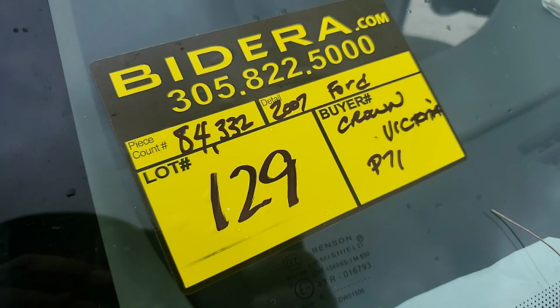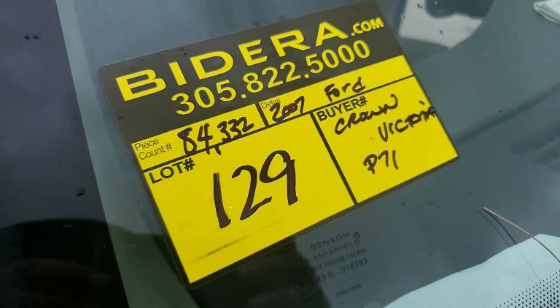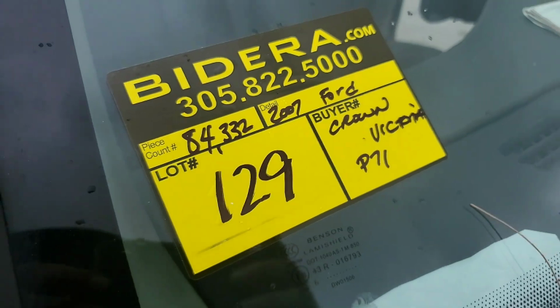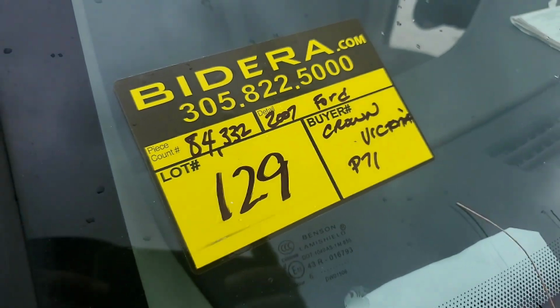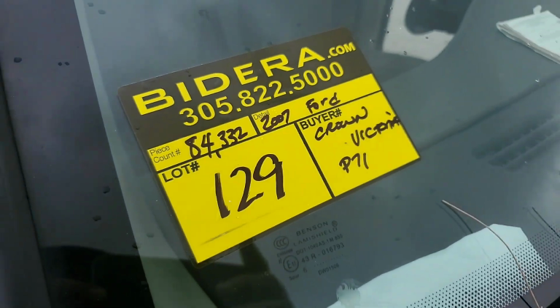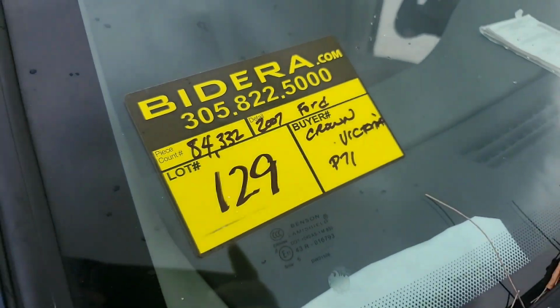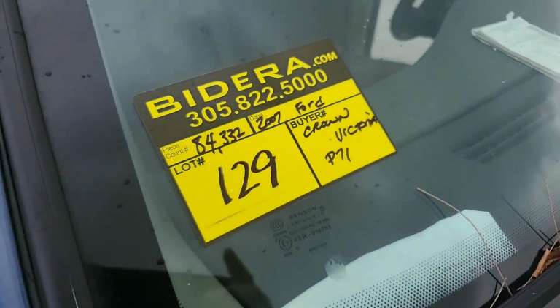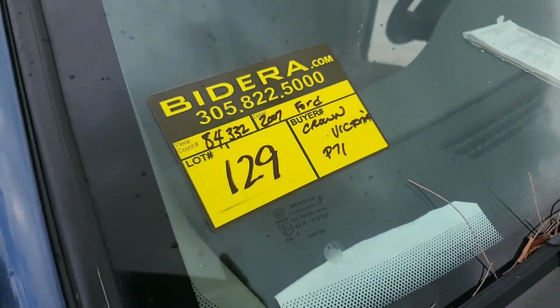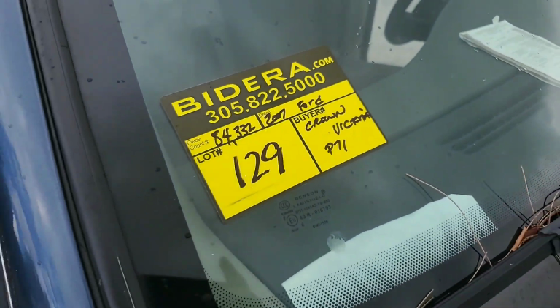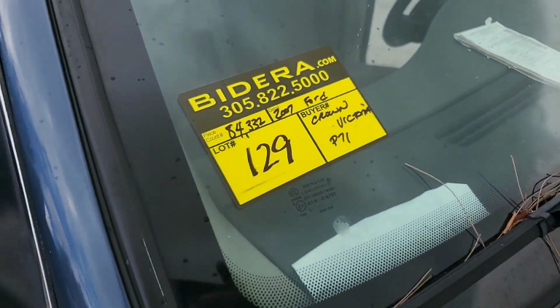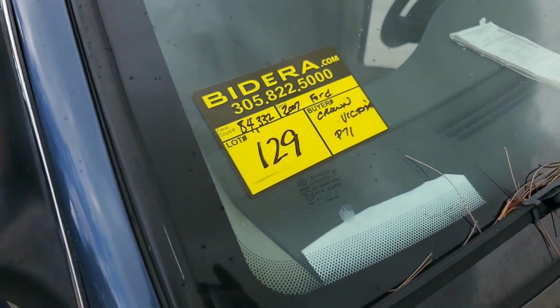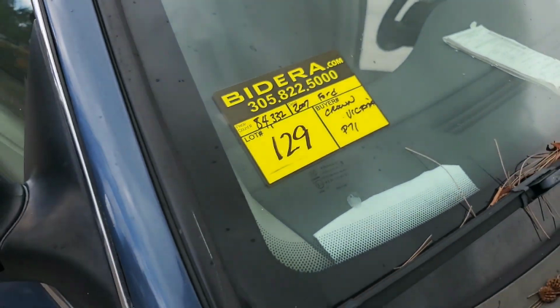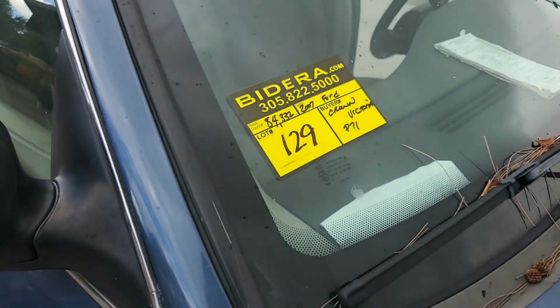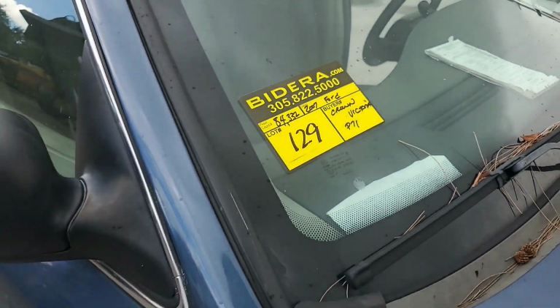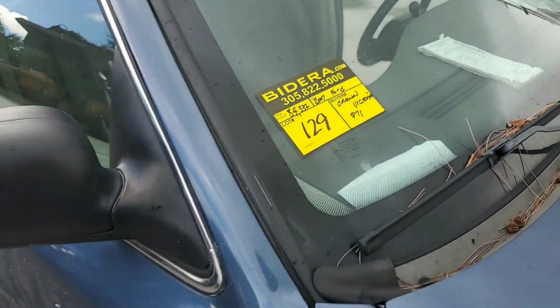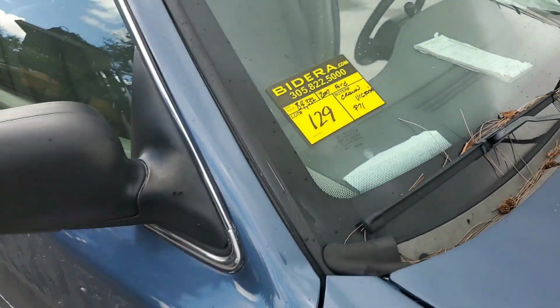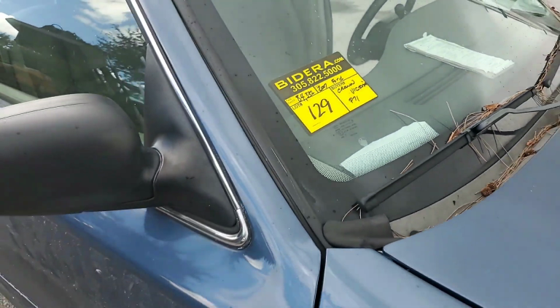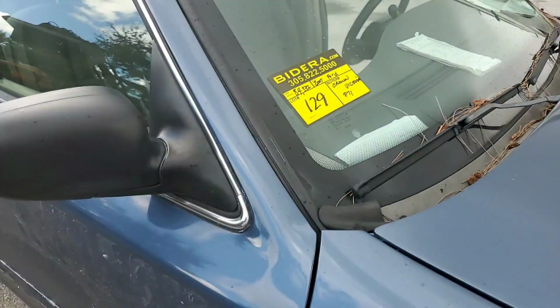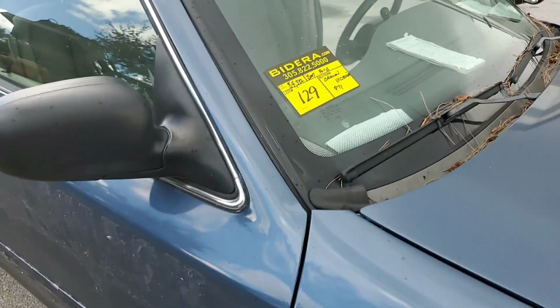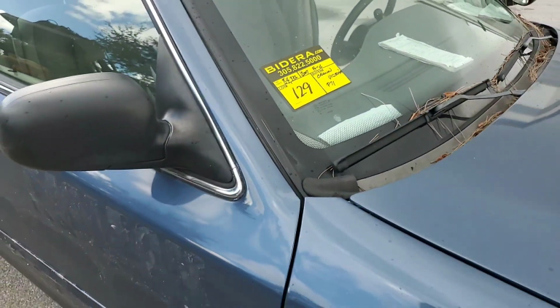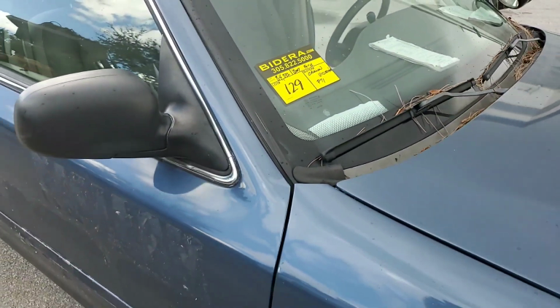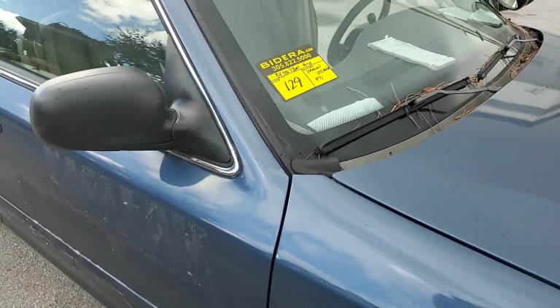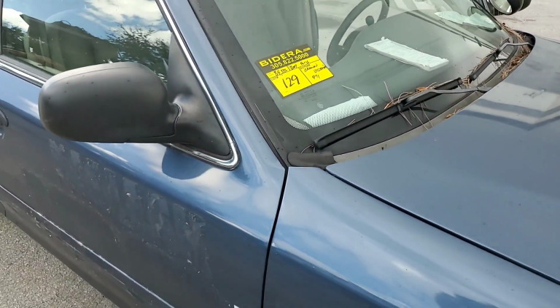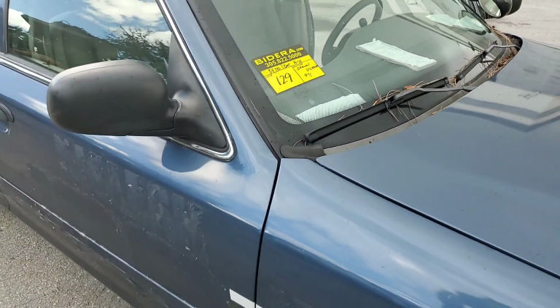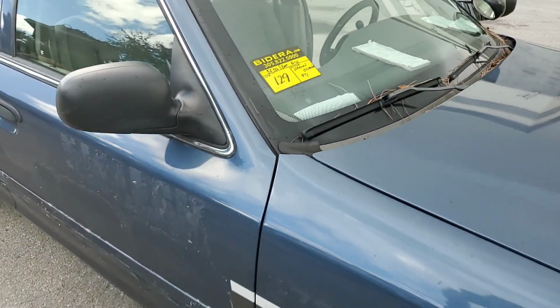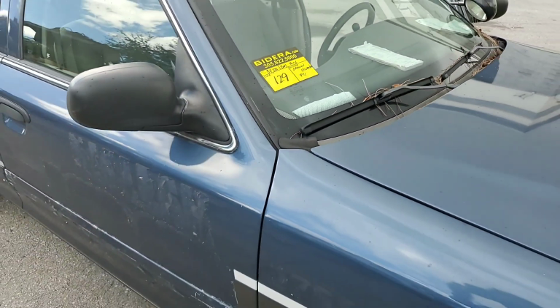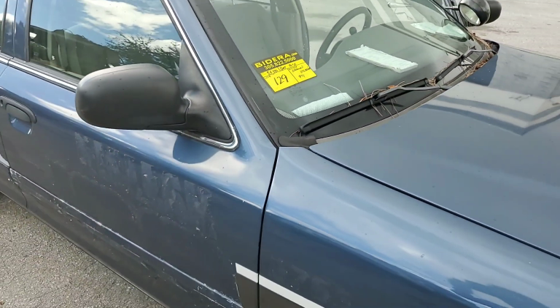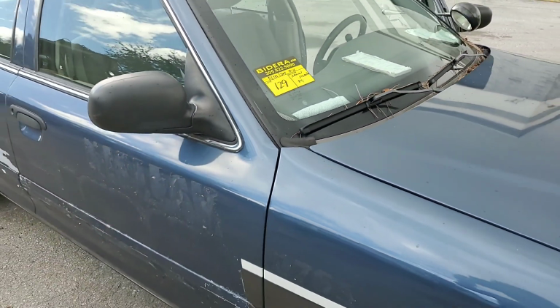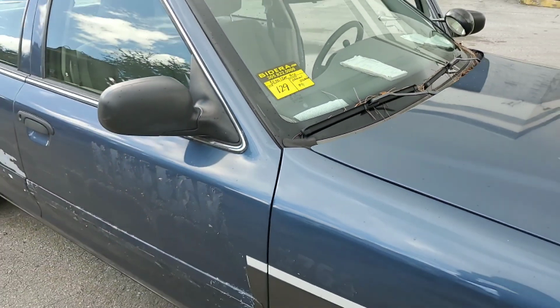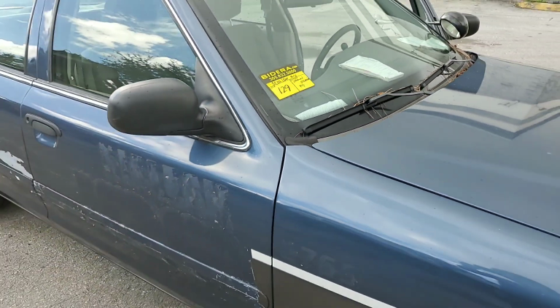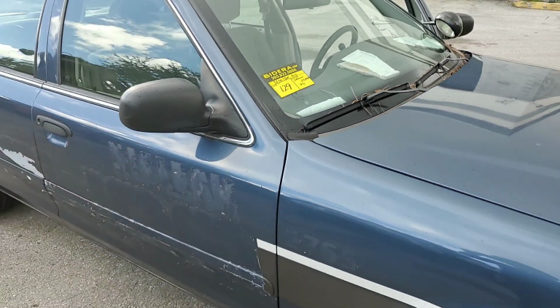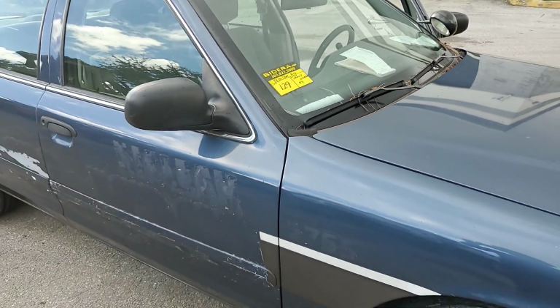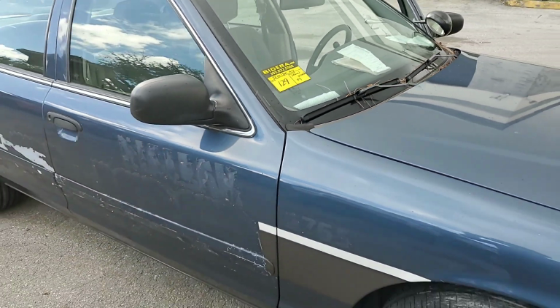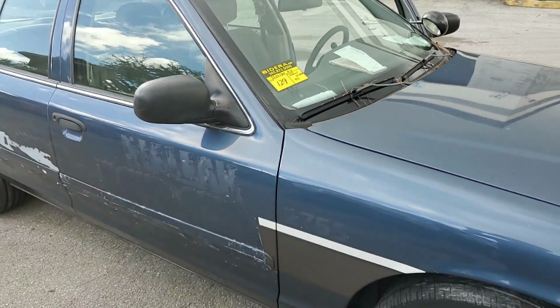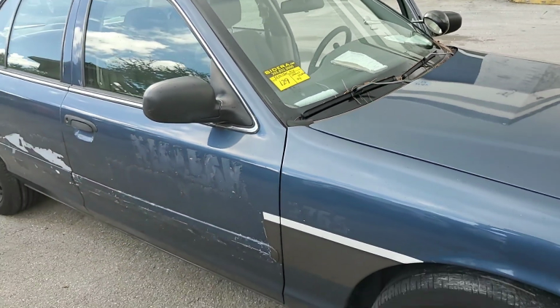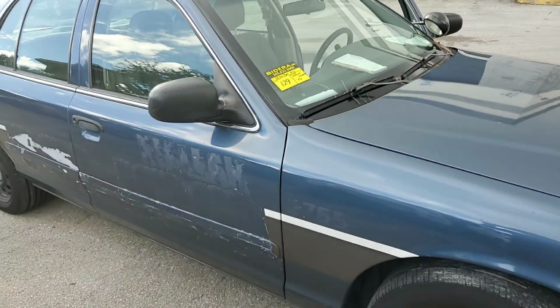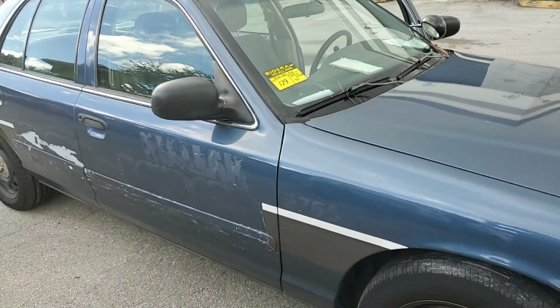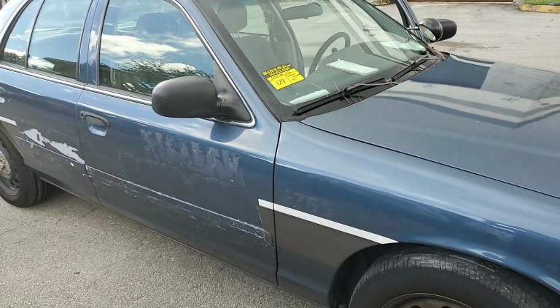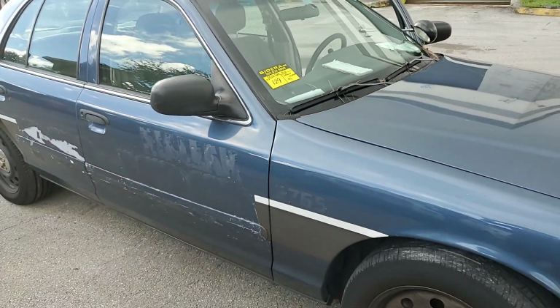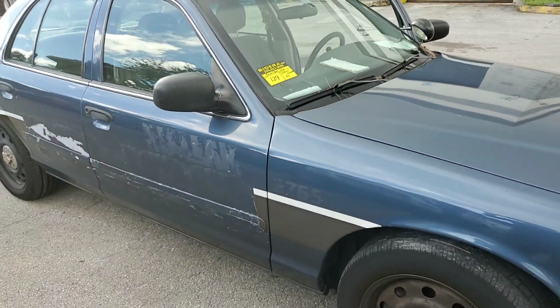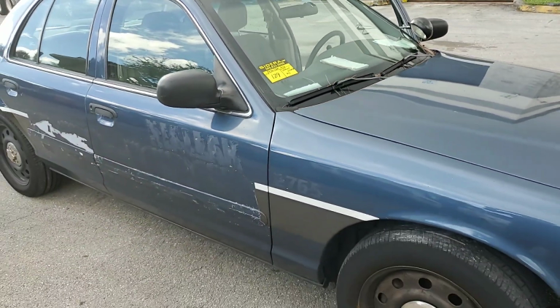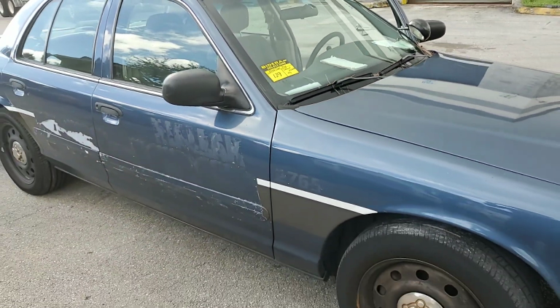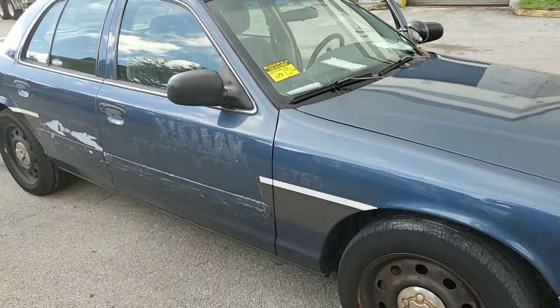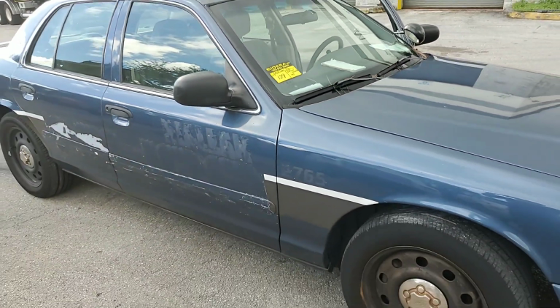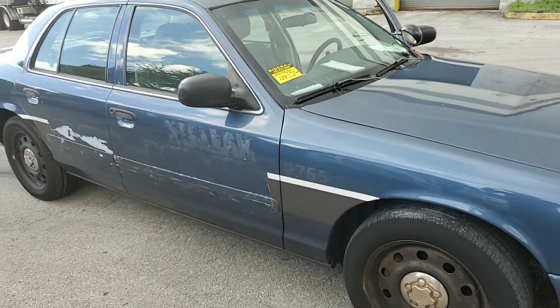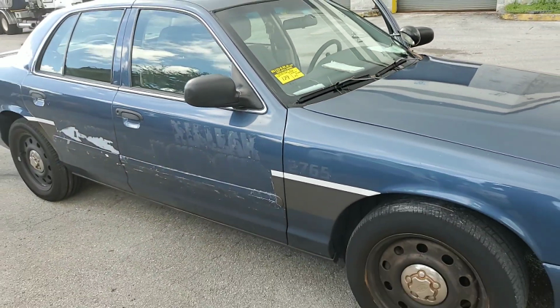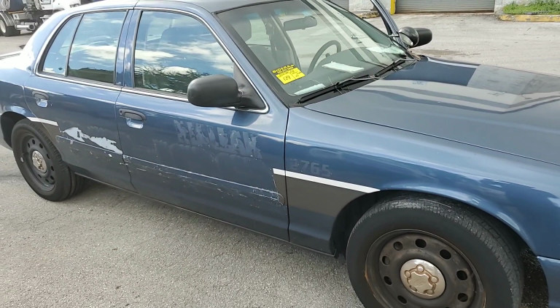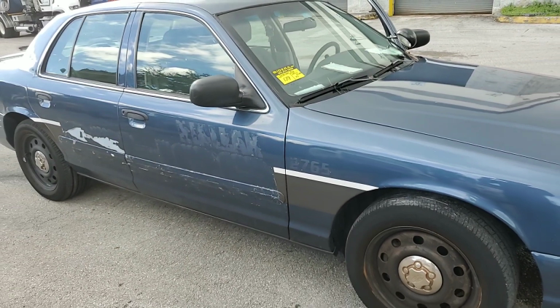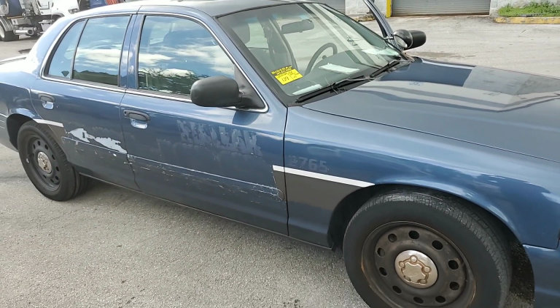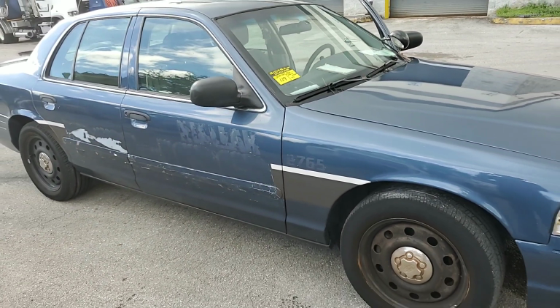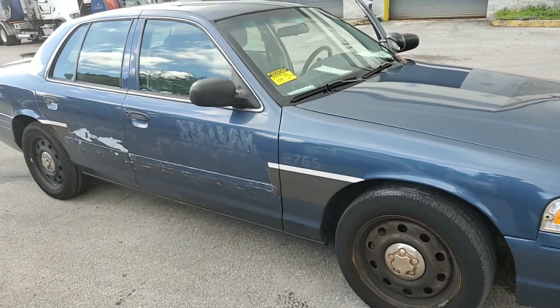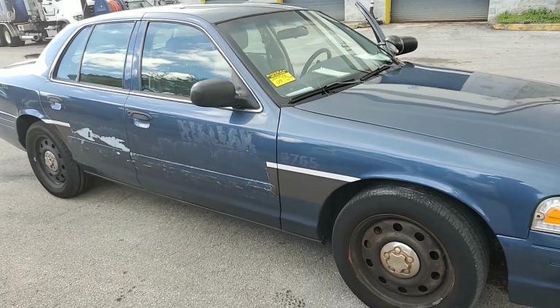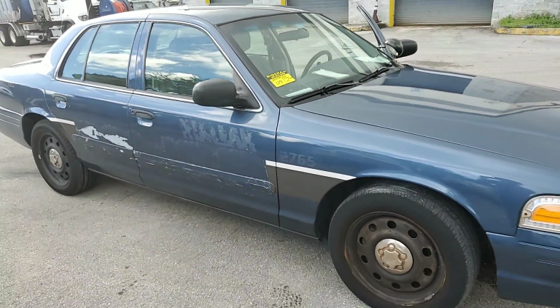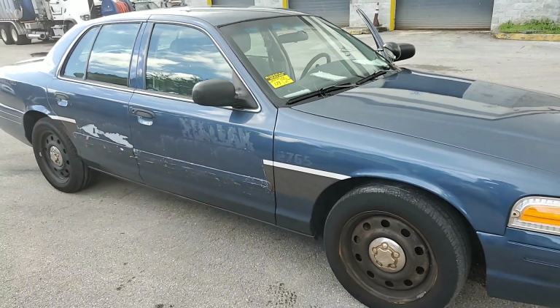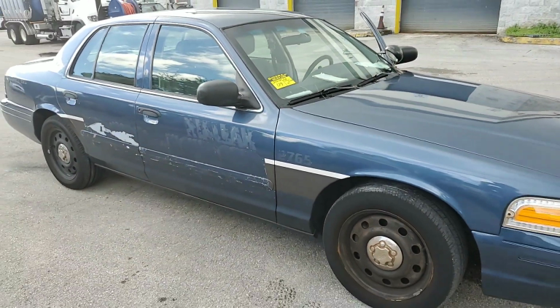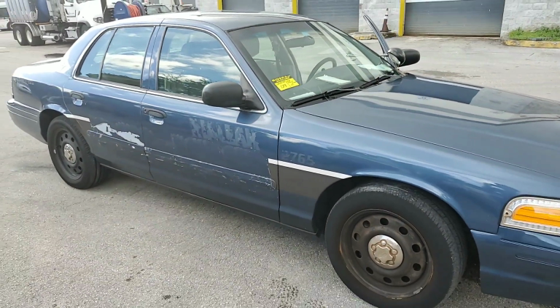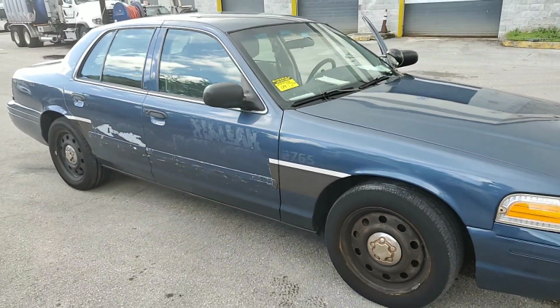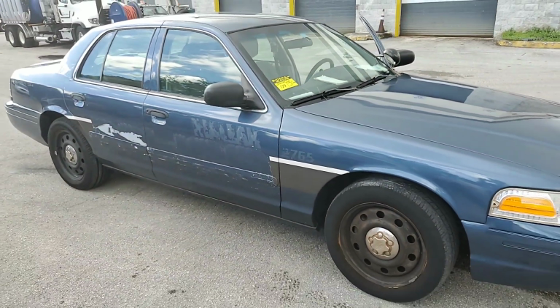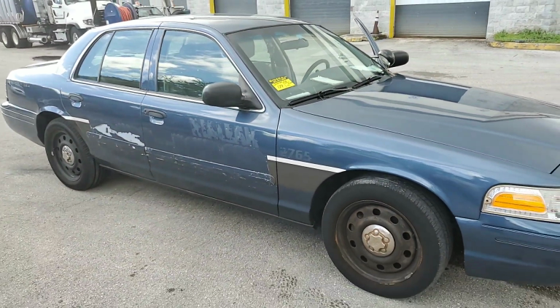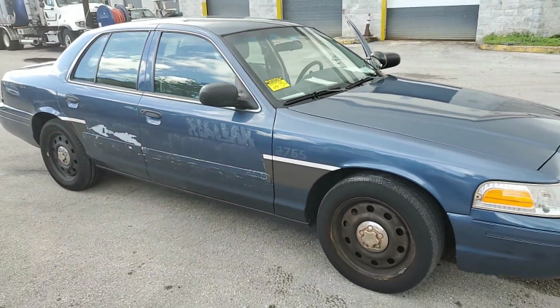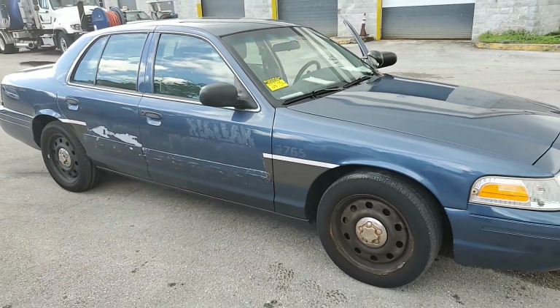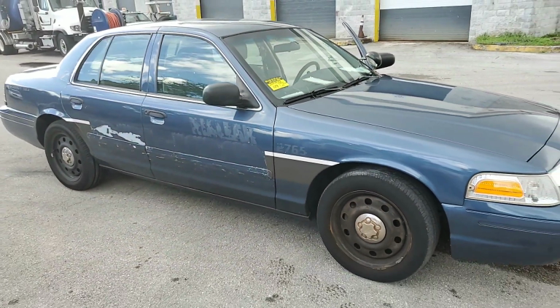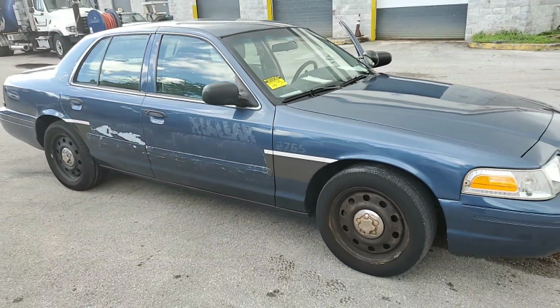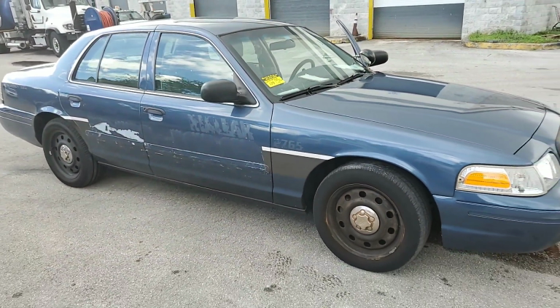Lot 129, 2007 Ford Crown Victoria Police Interceptor with 84,000 miles.